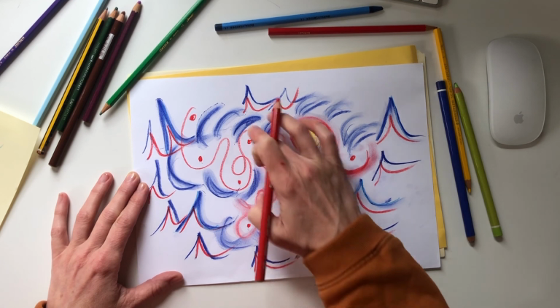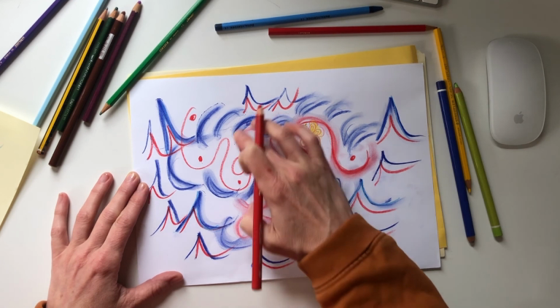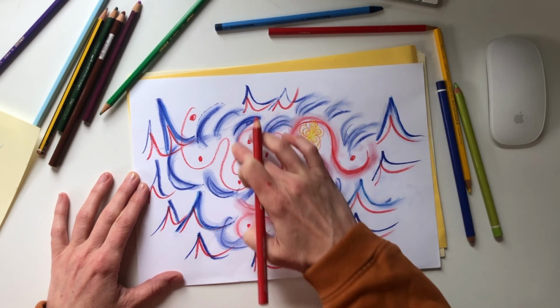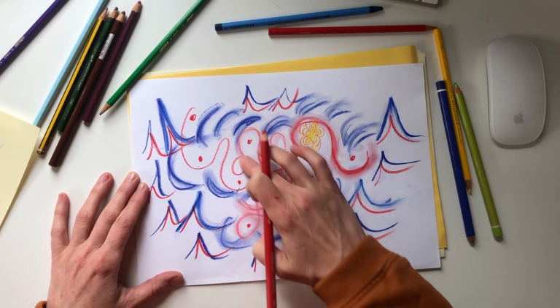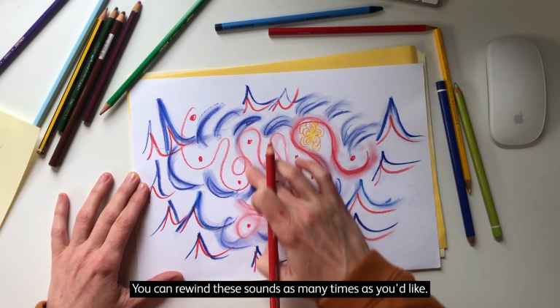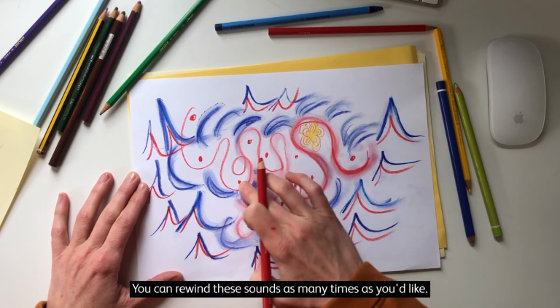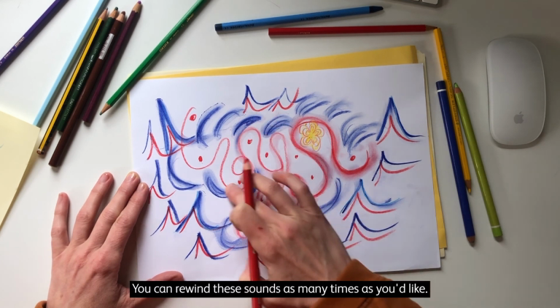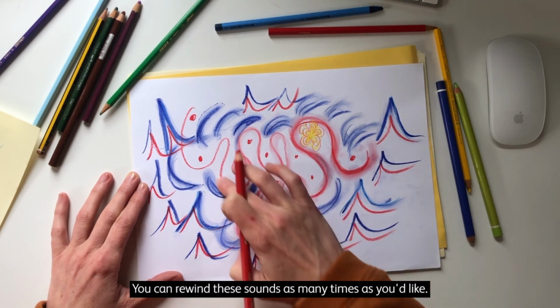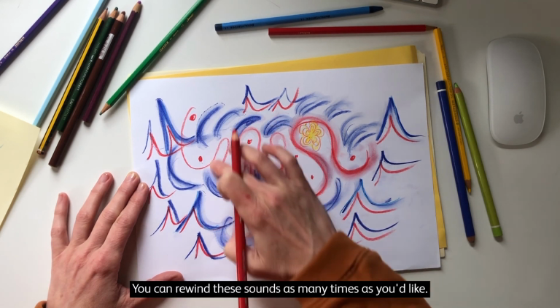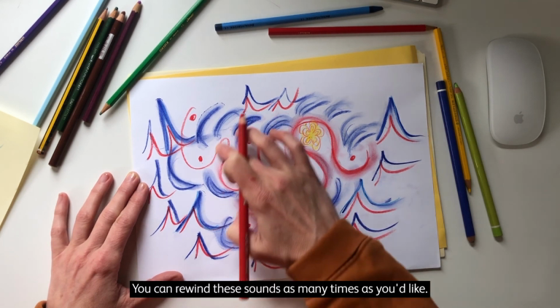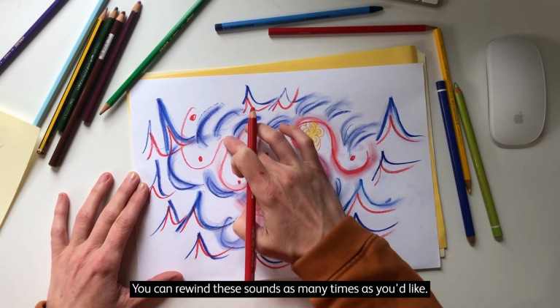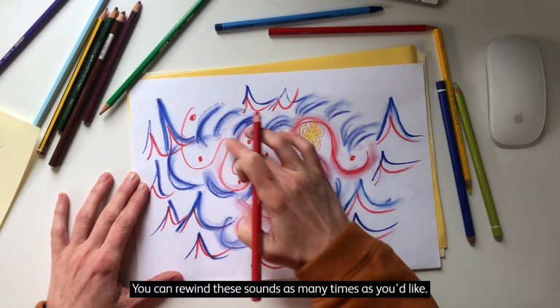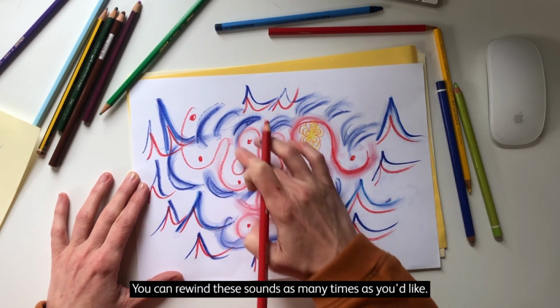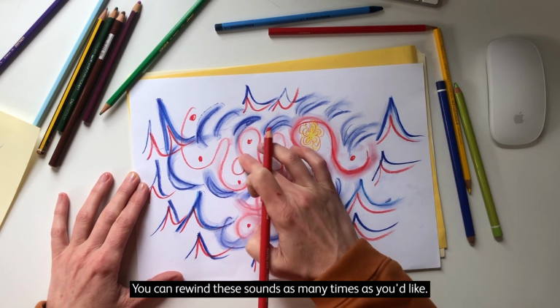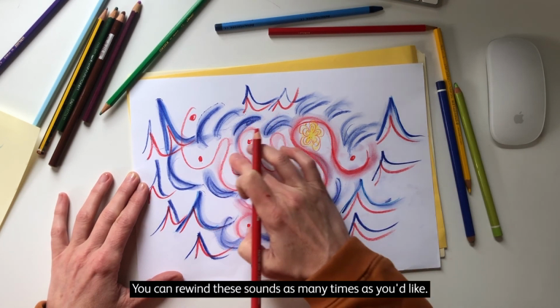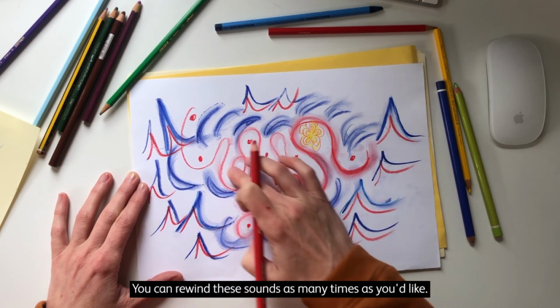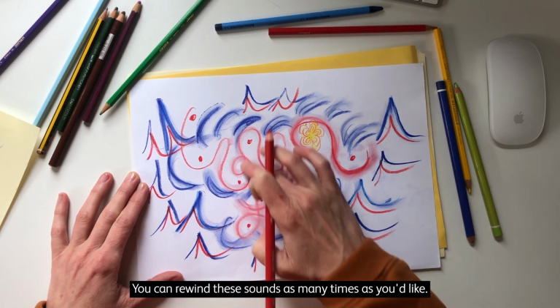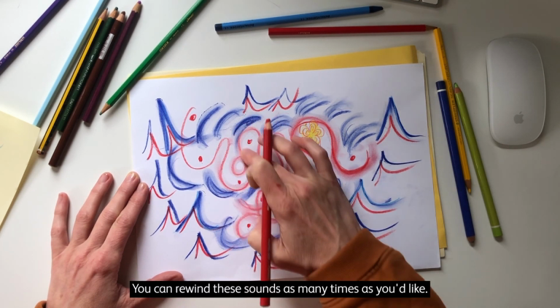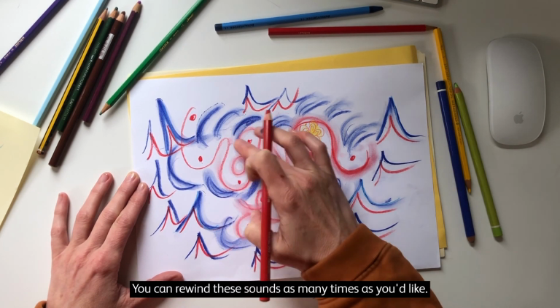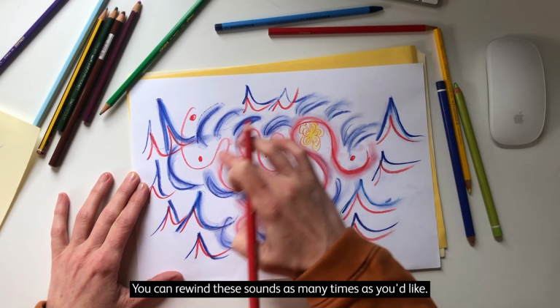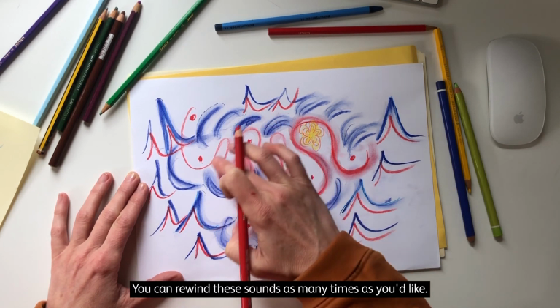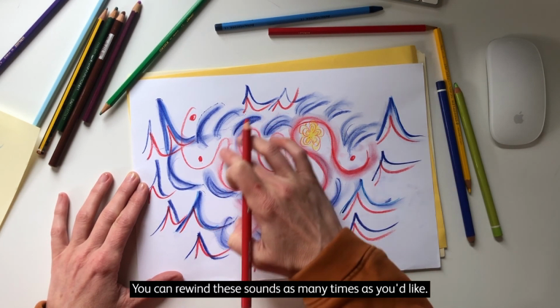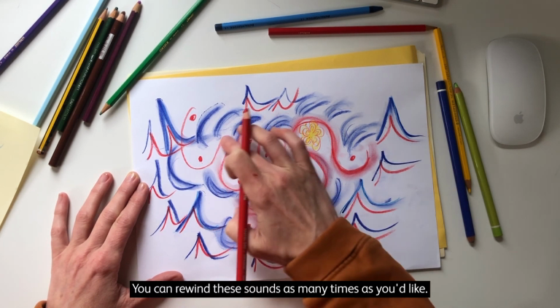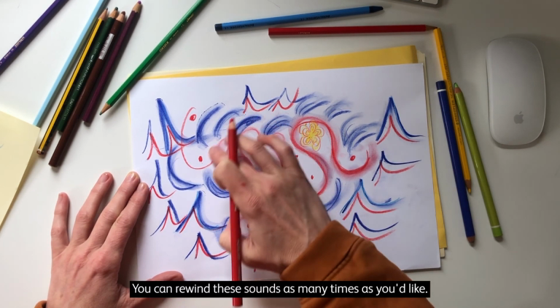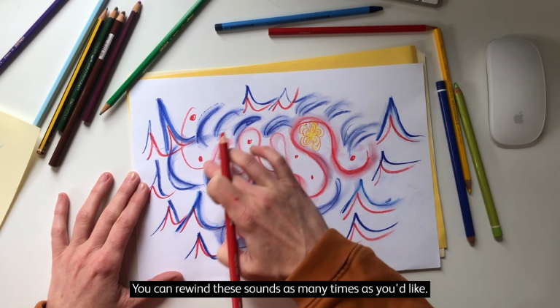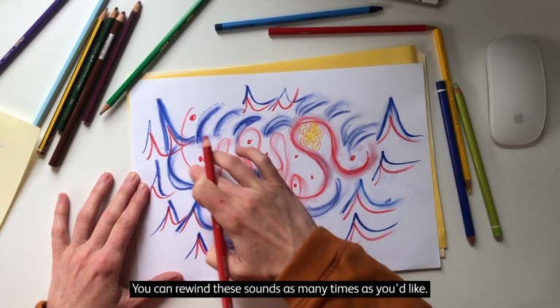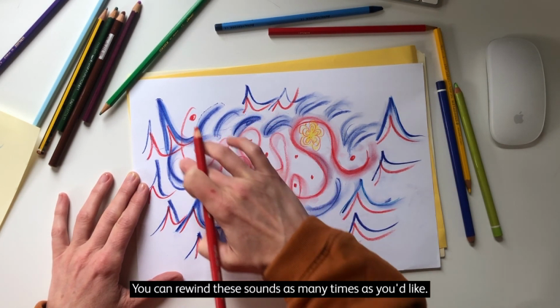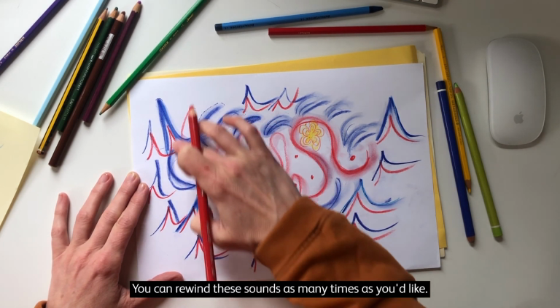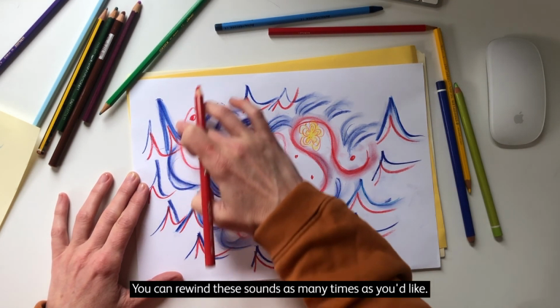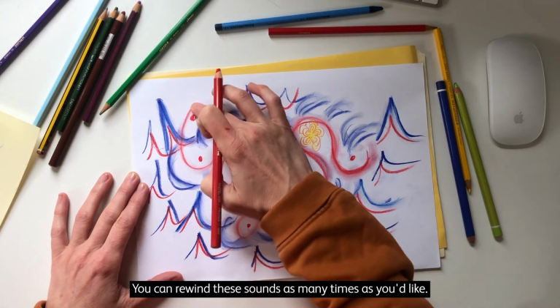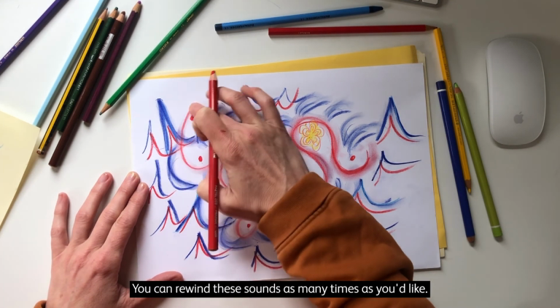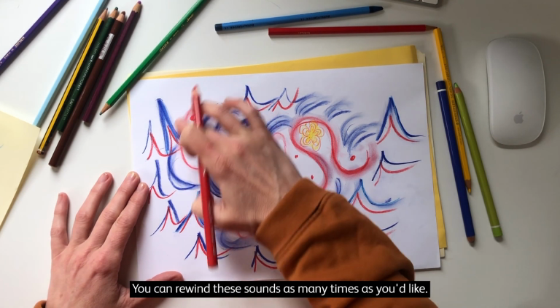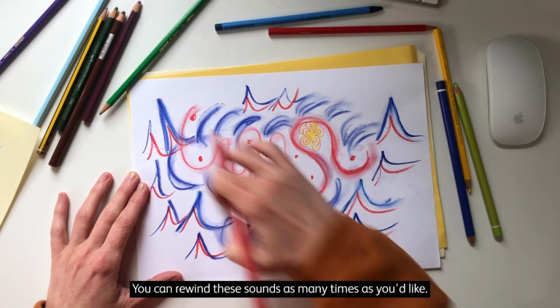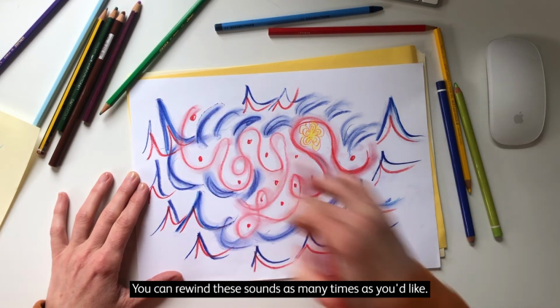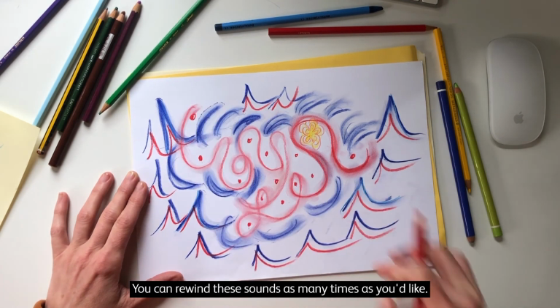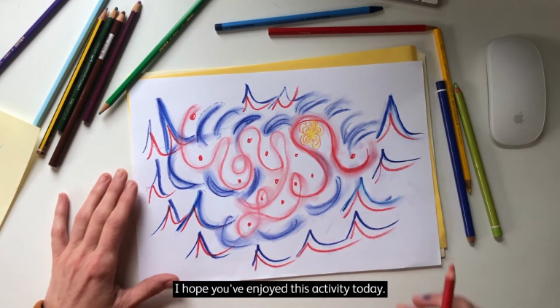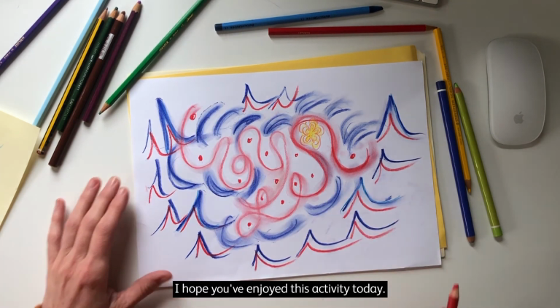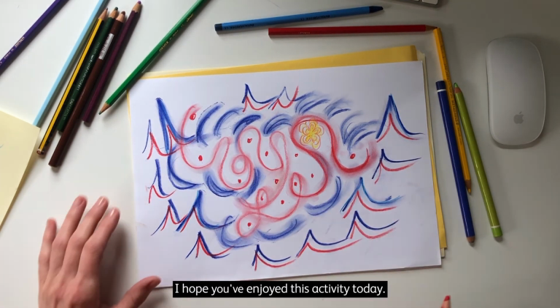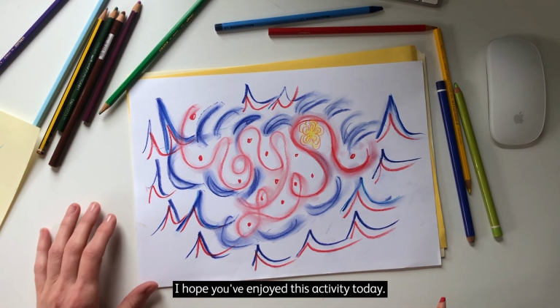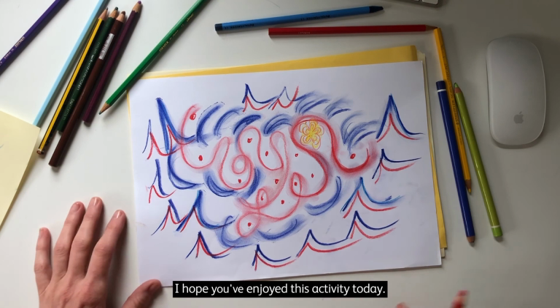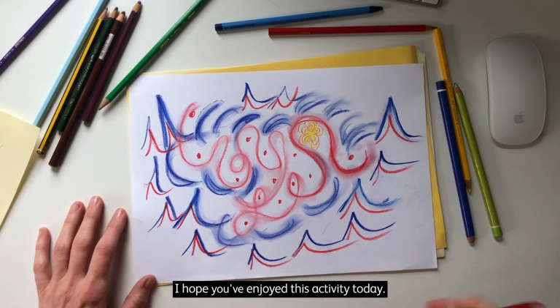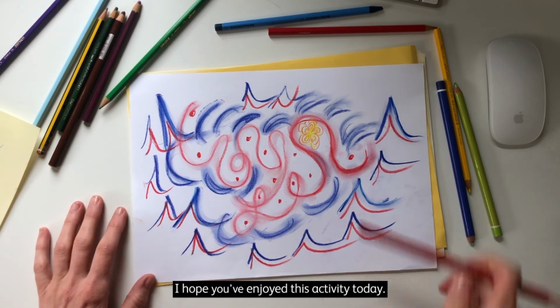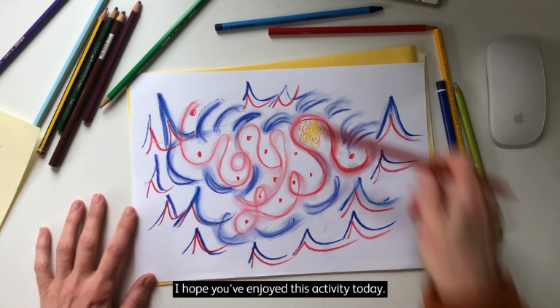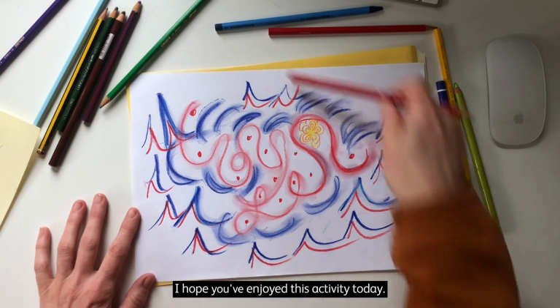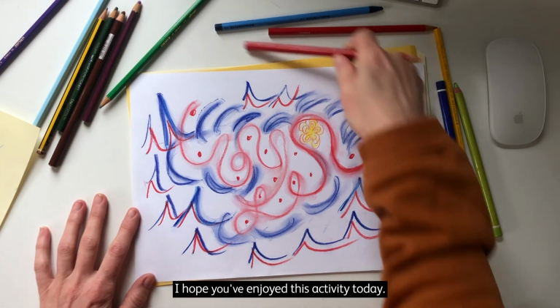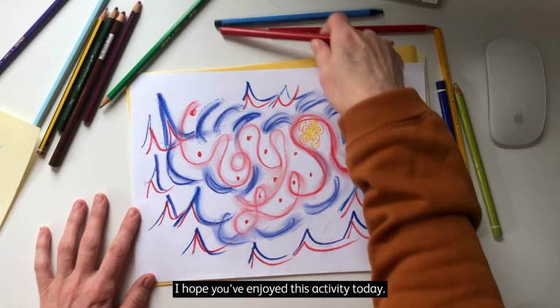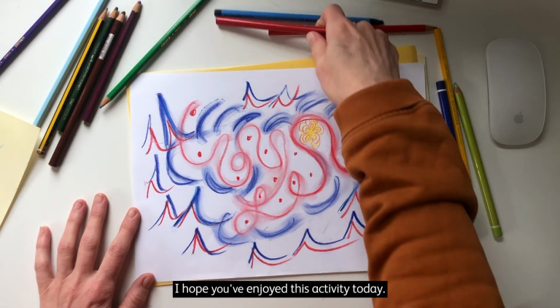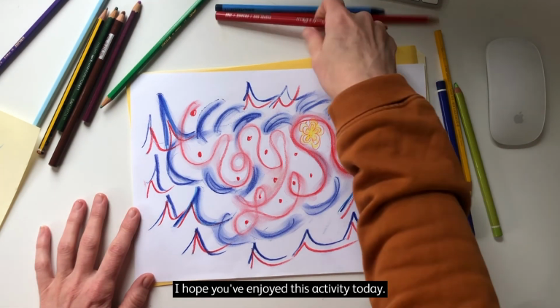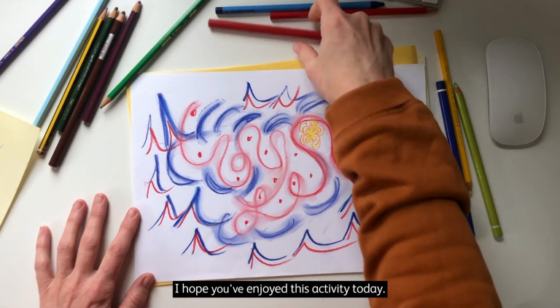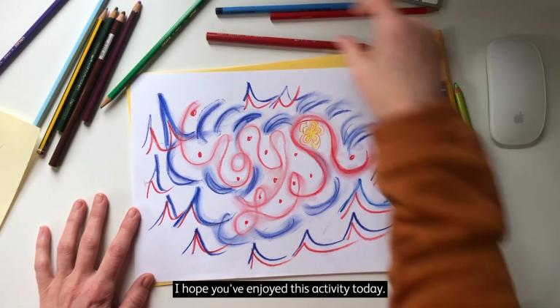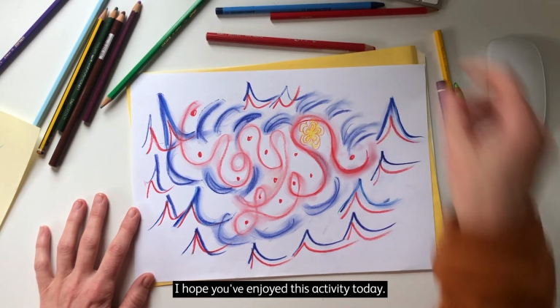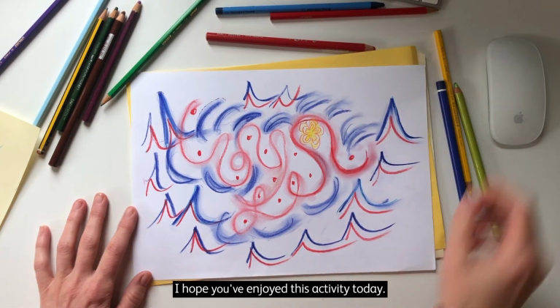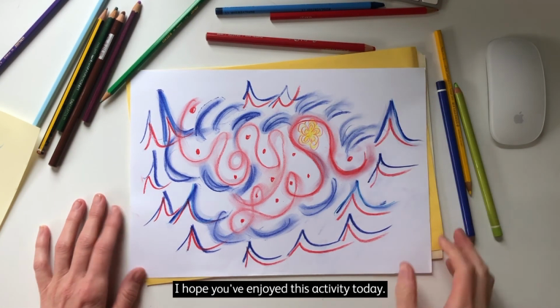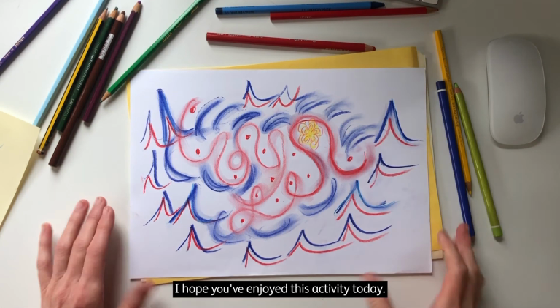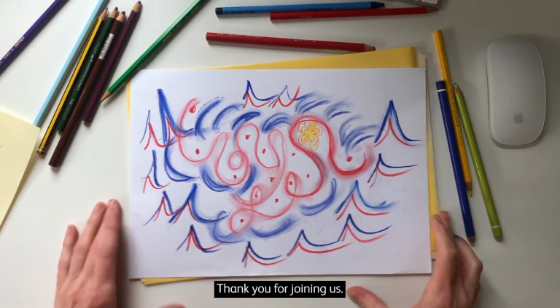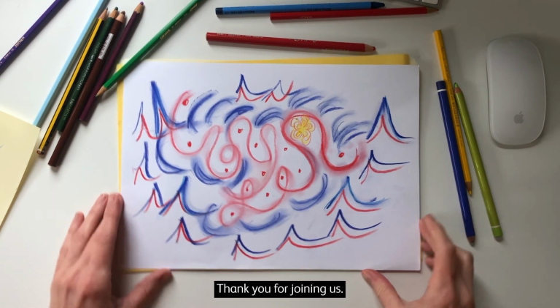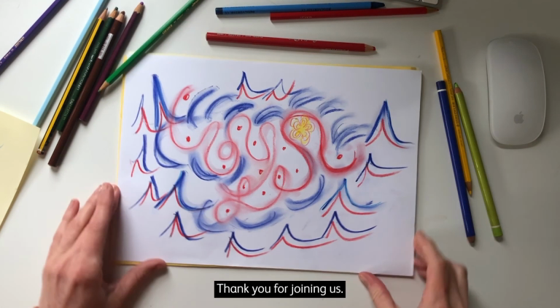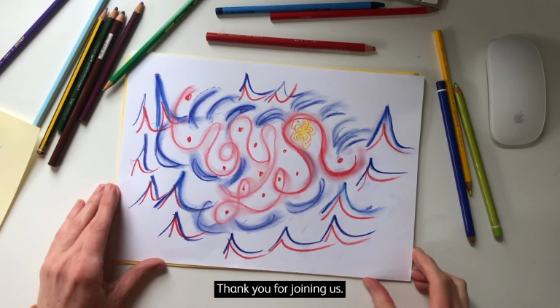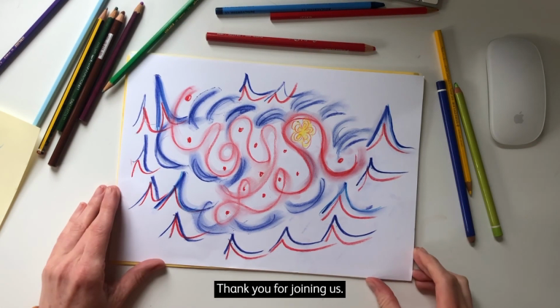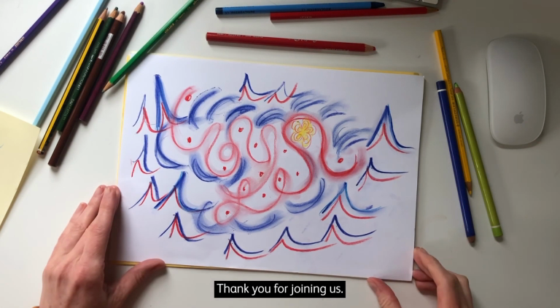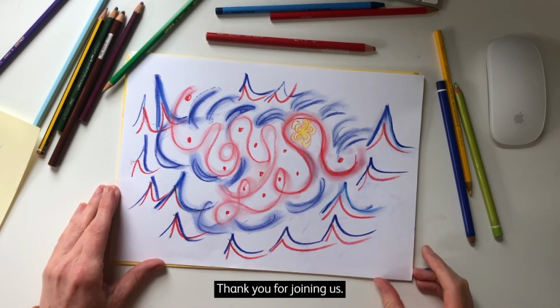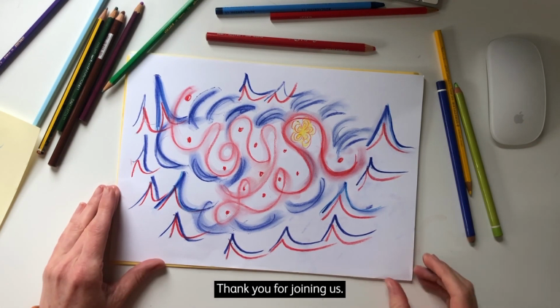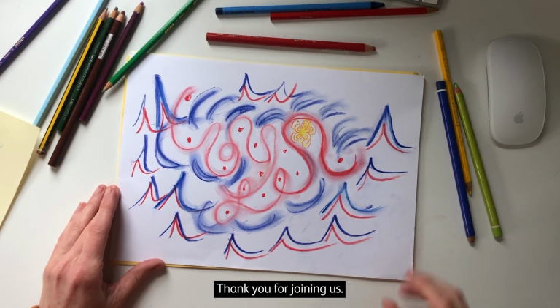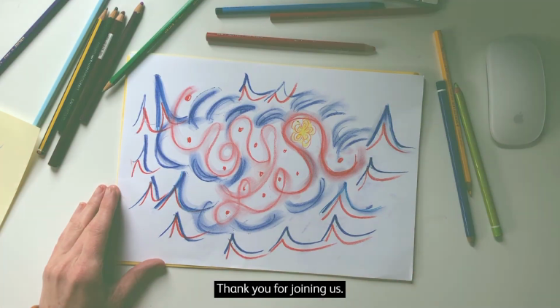You can rewind these sounds as many times as you'd like. I hope you've enjoyed this activity today. Thank you for joining us.